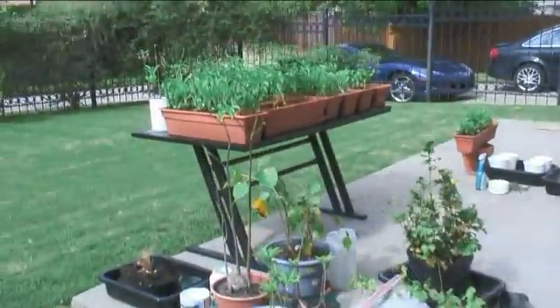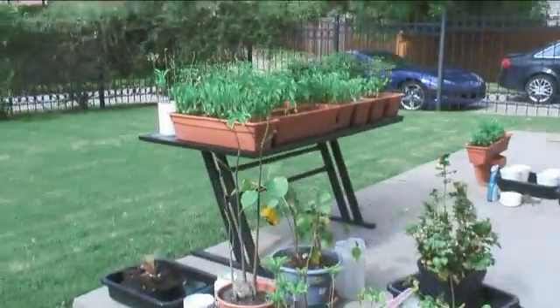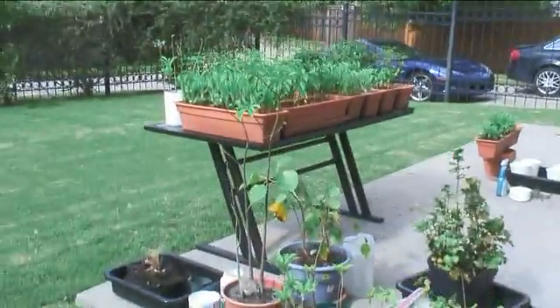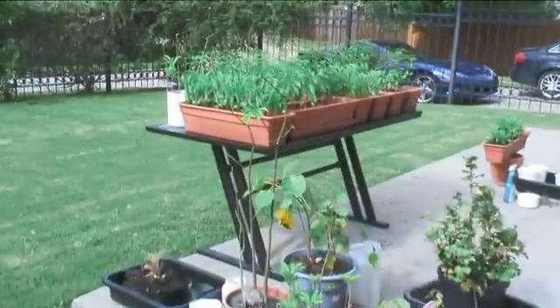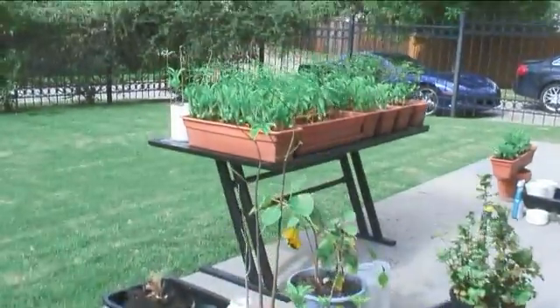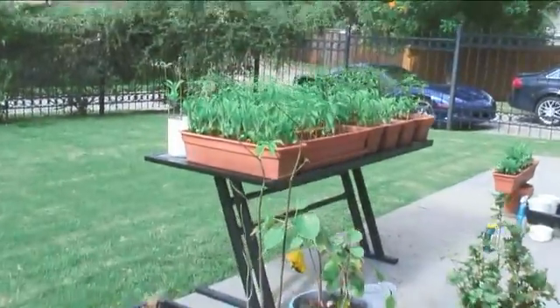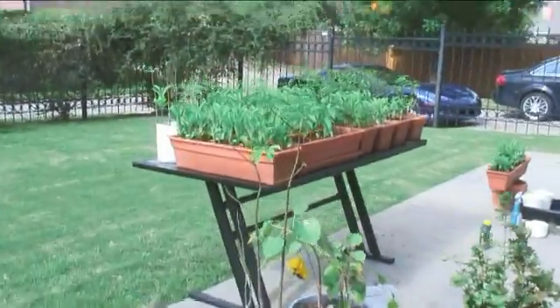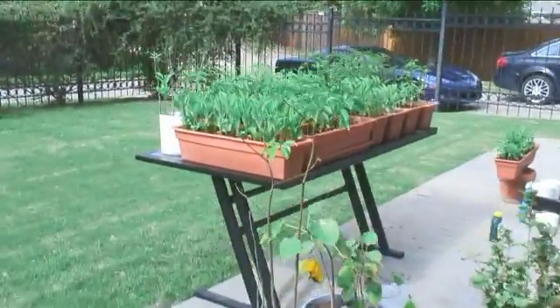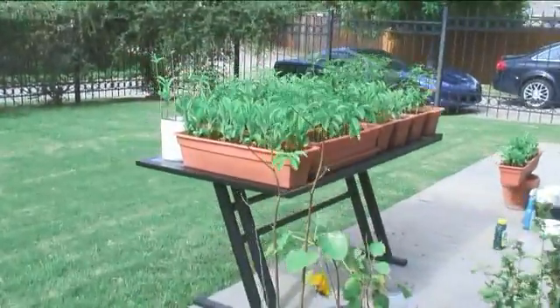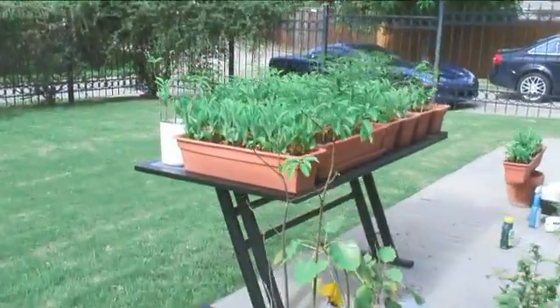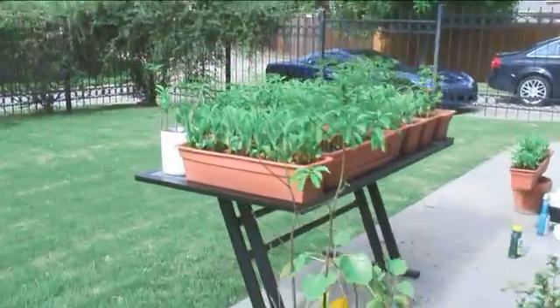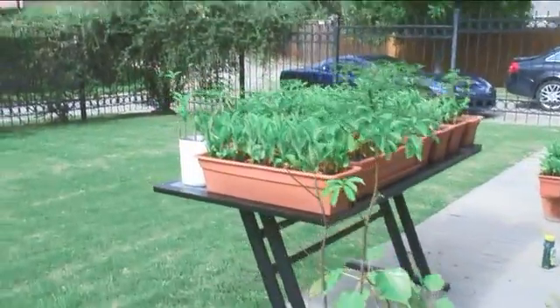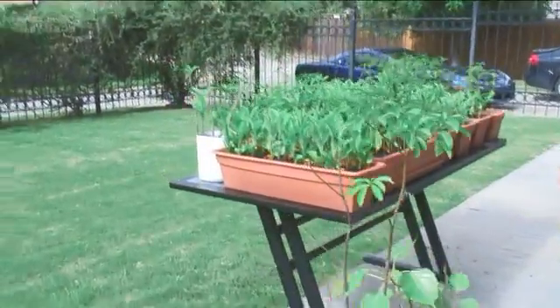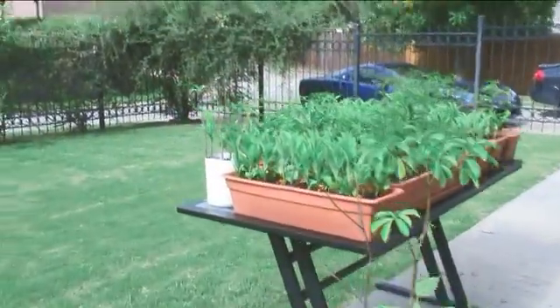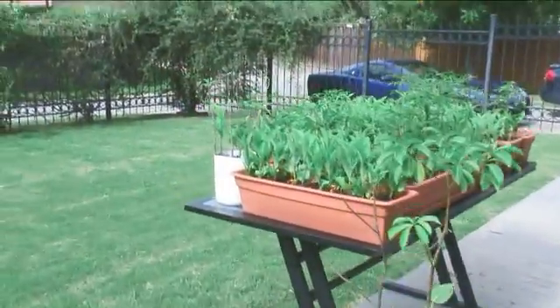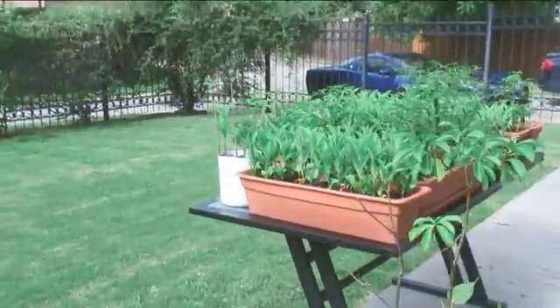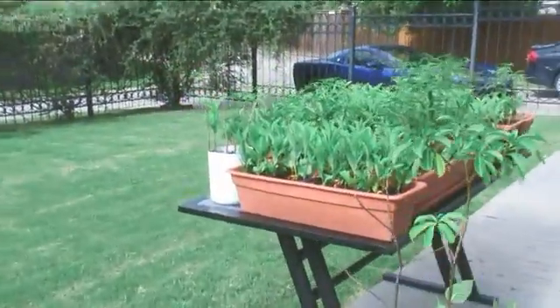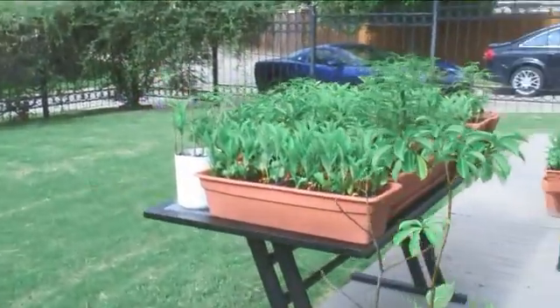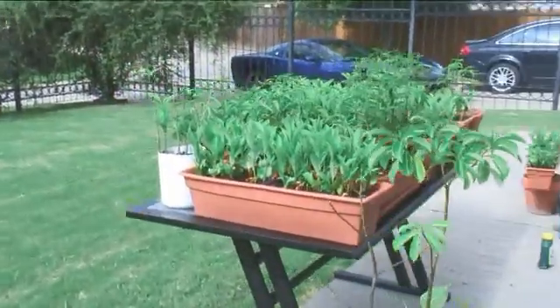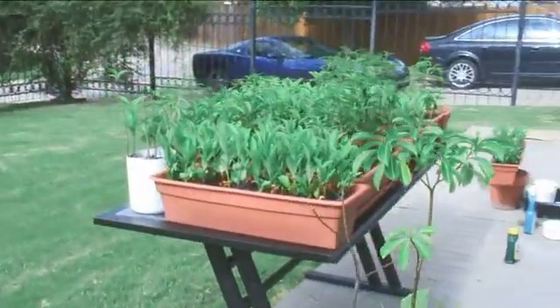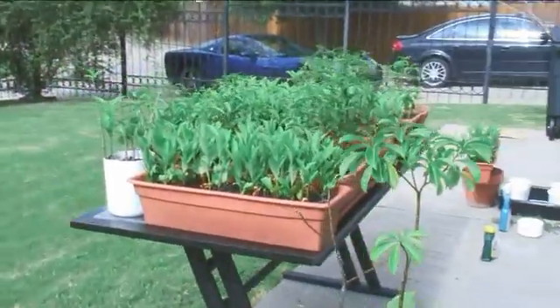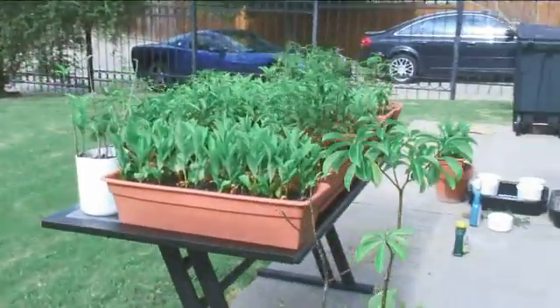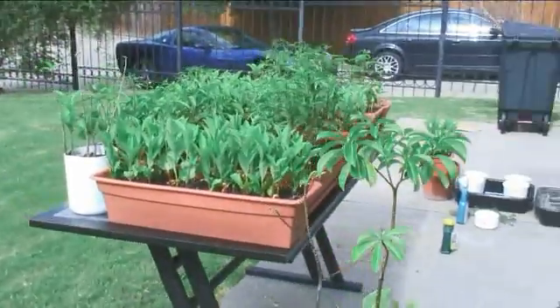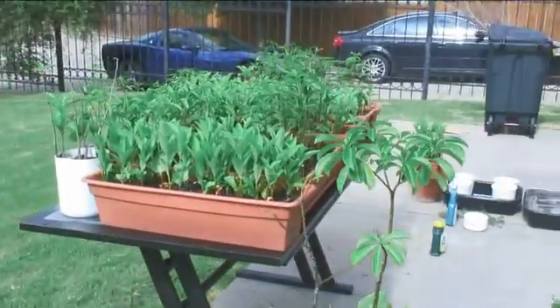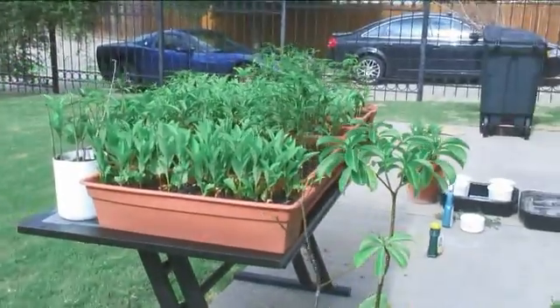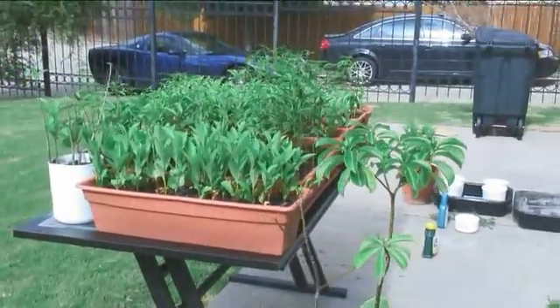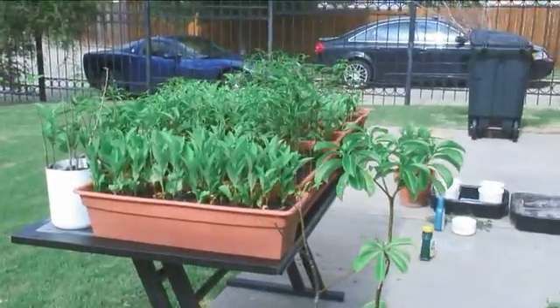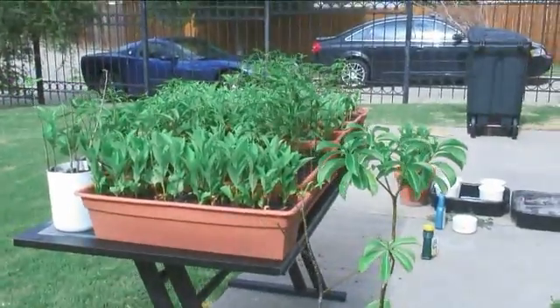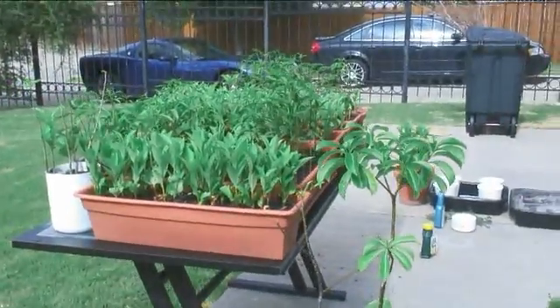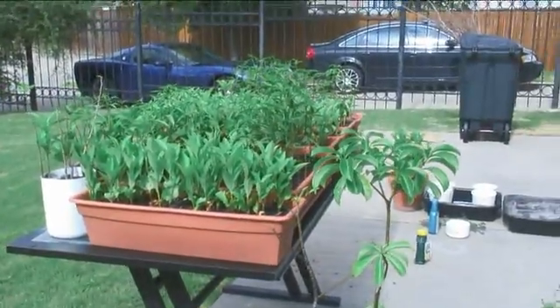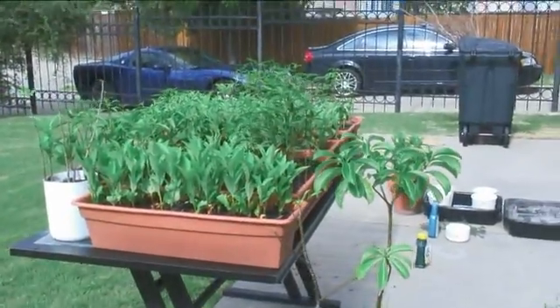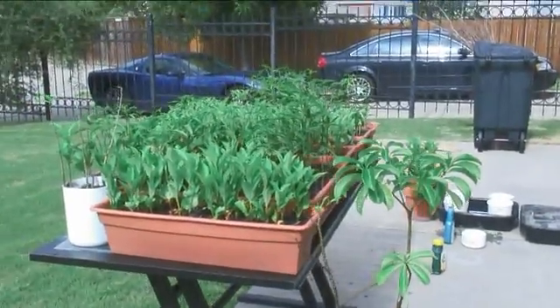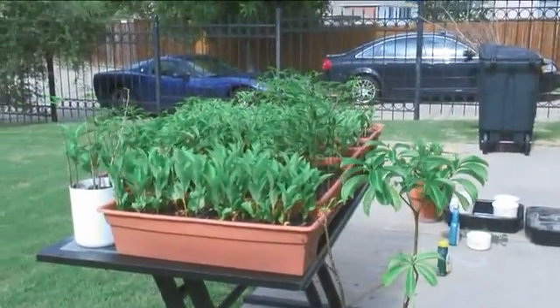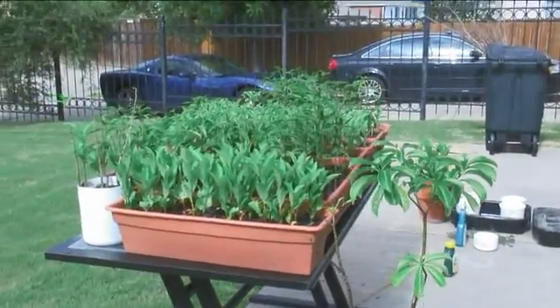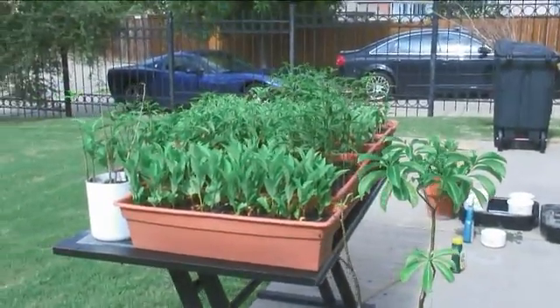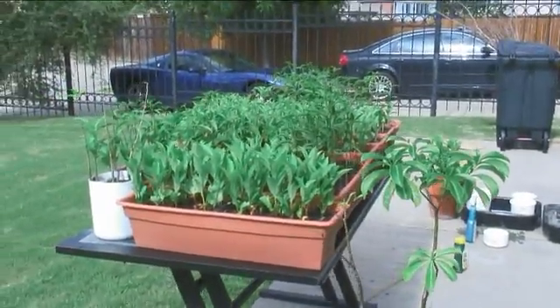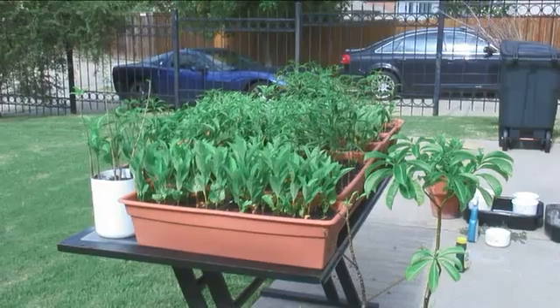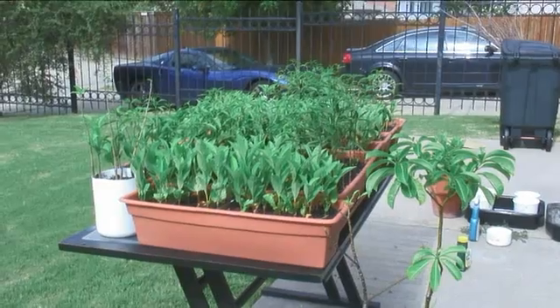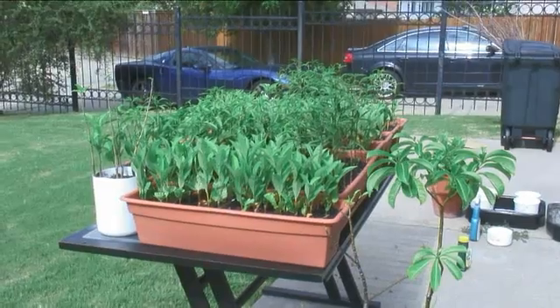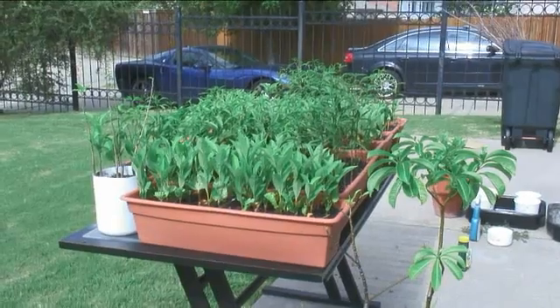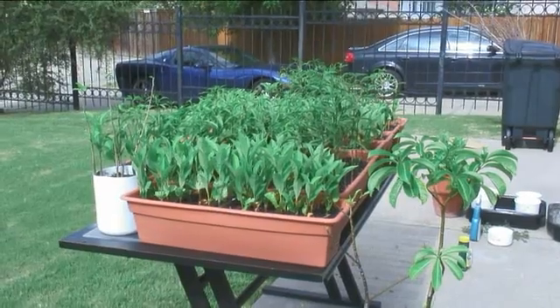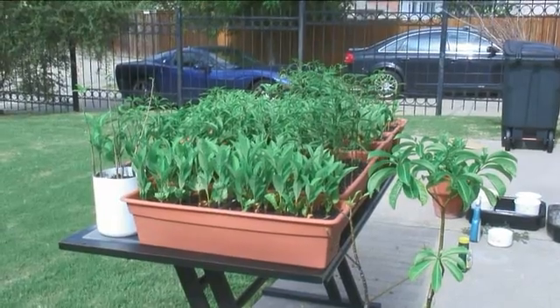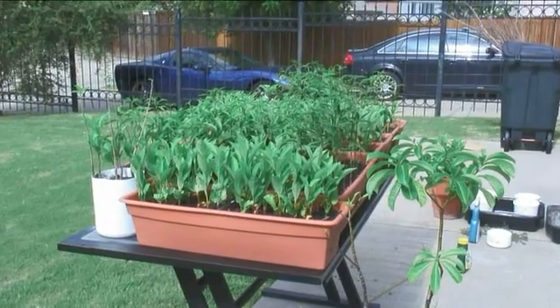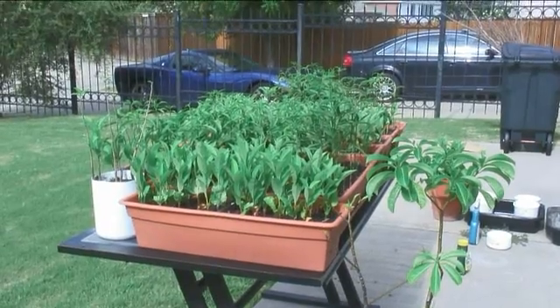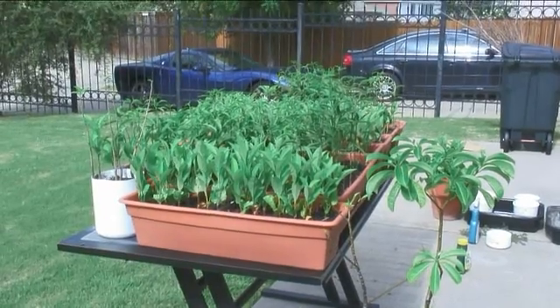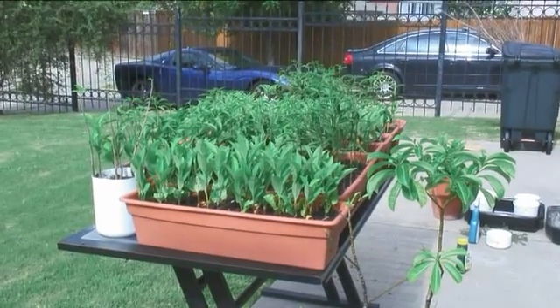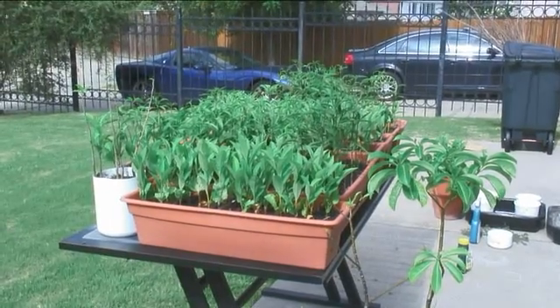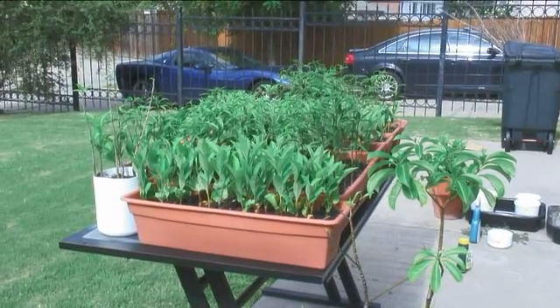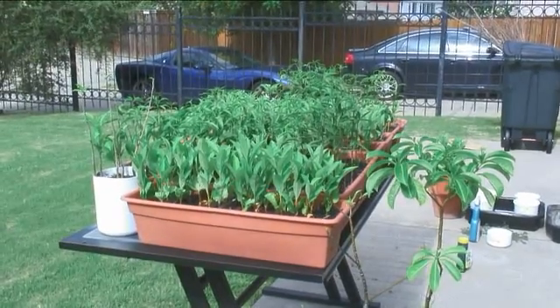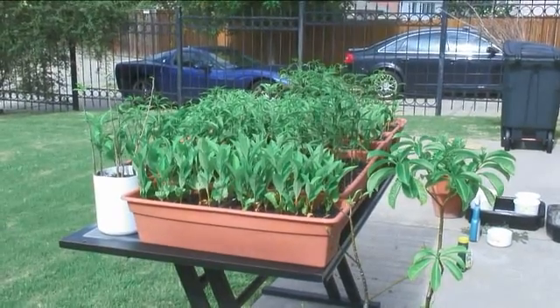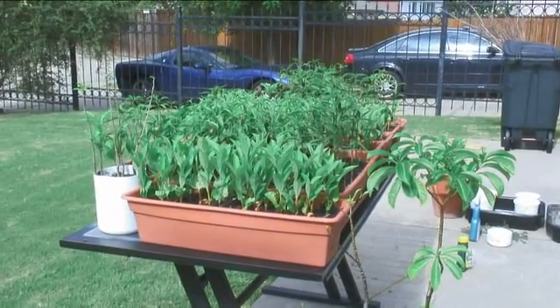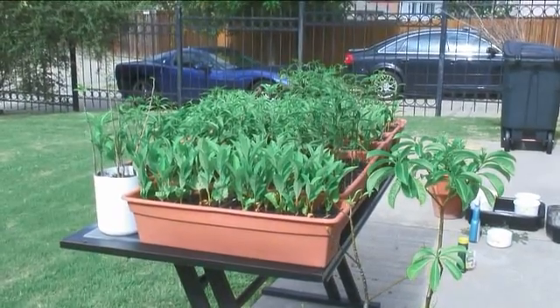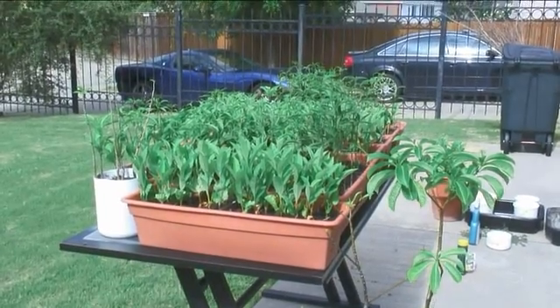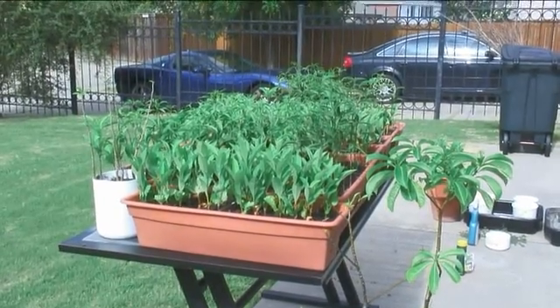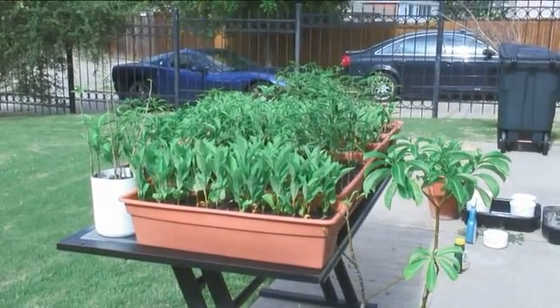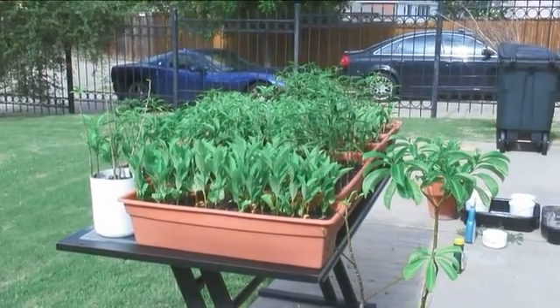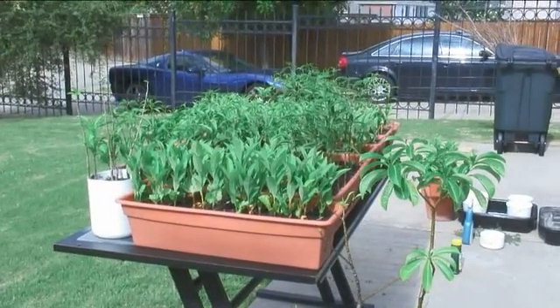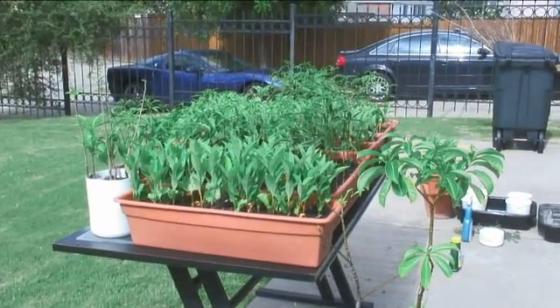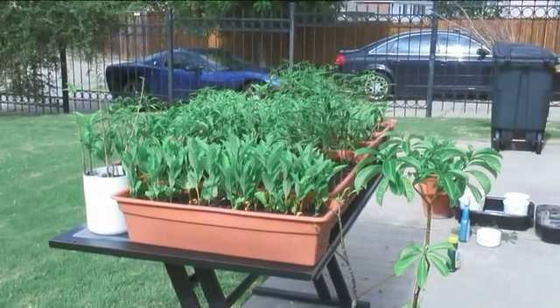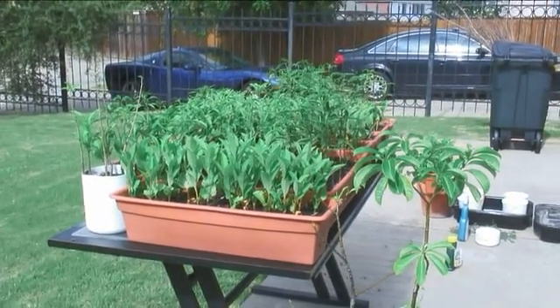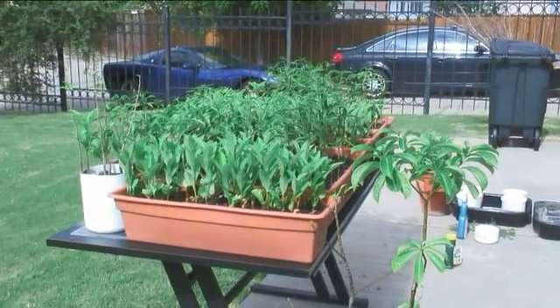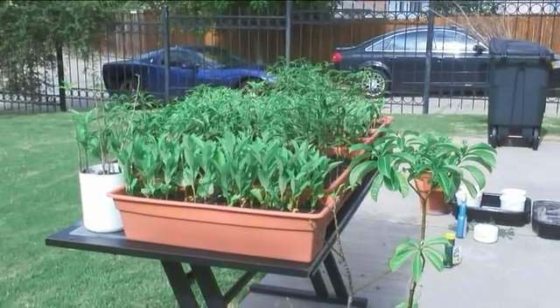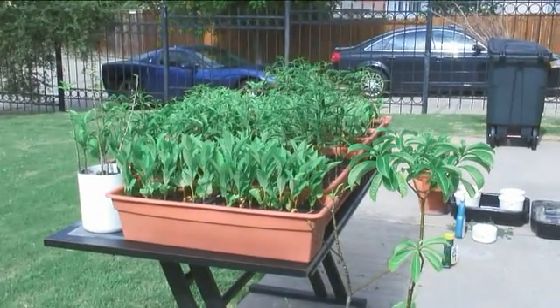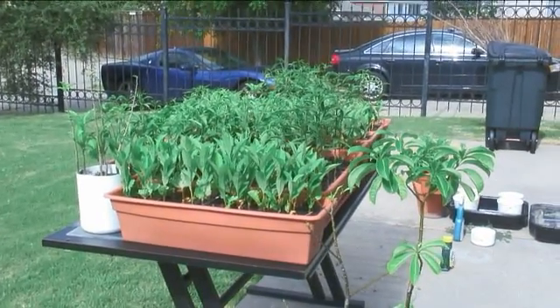Considering that I've got about a thousand seeds left, I think we're going to have a lot to talk about. A lot to show.